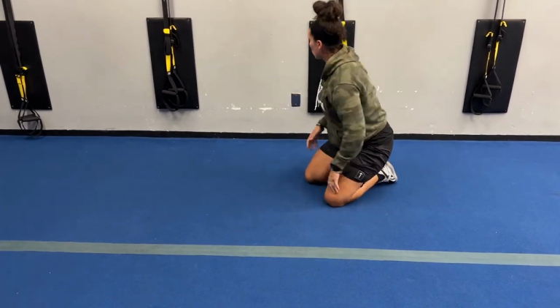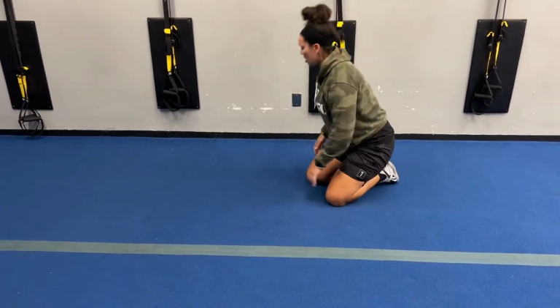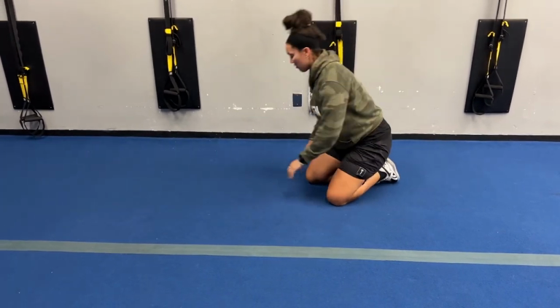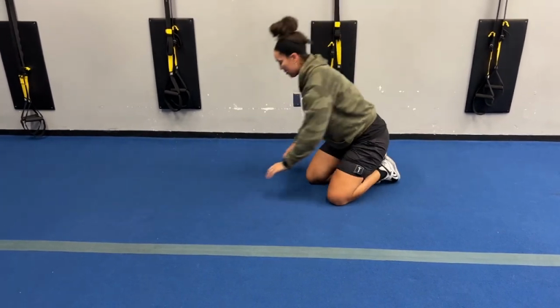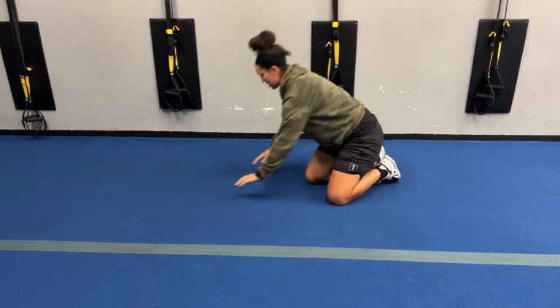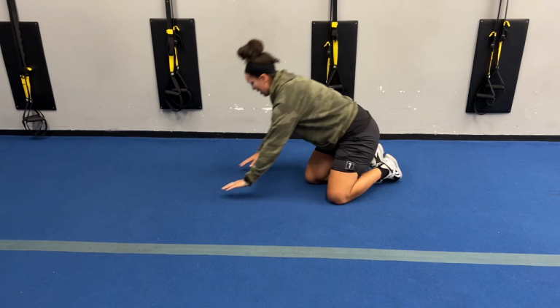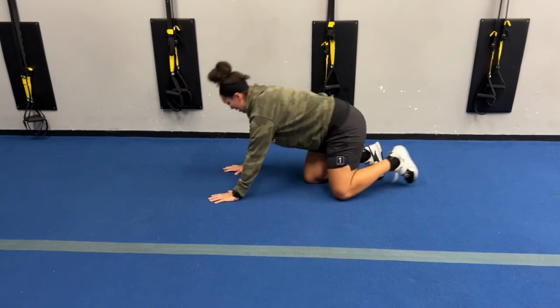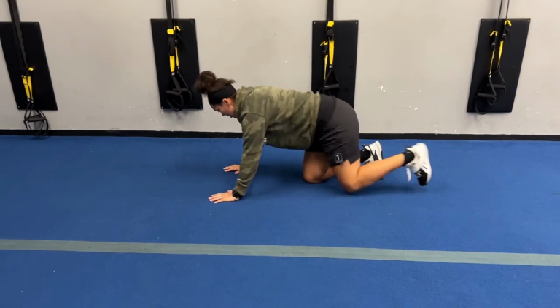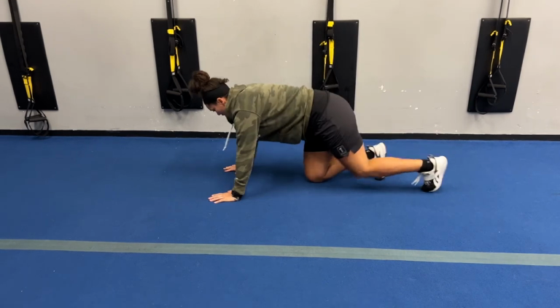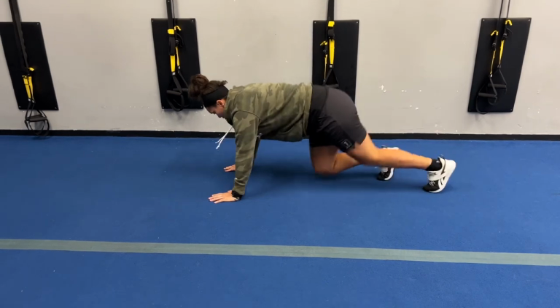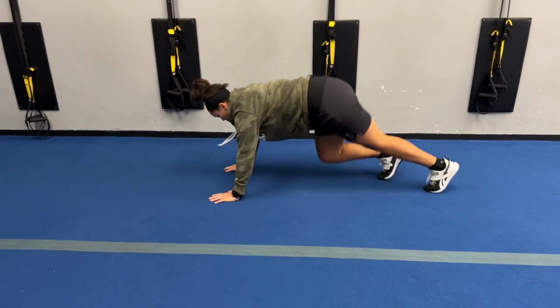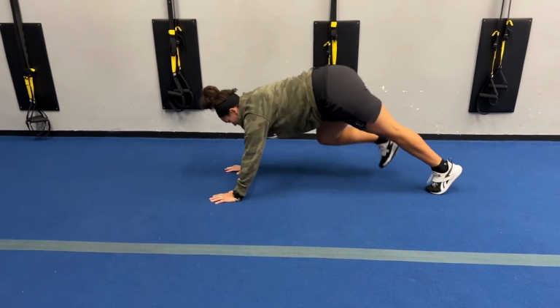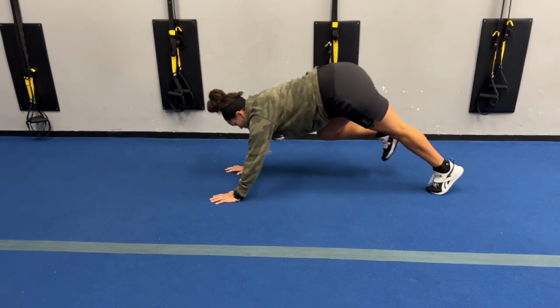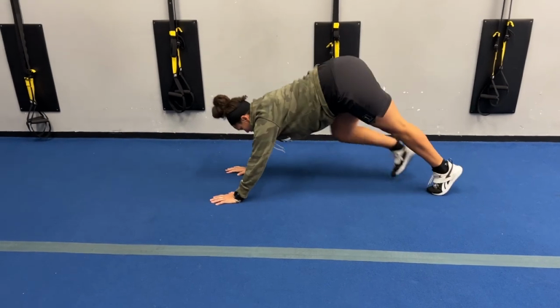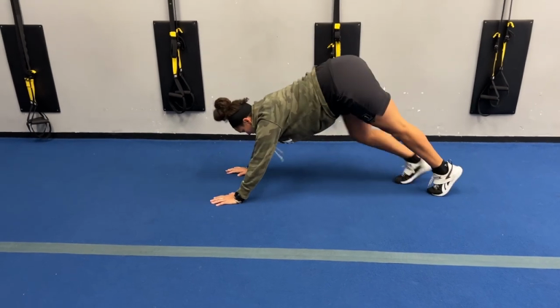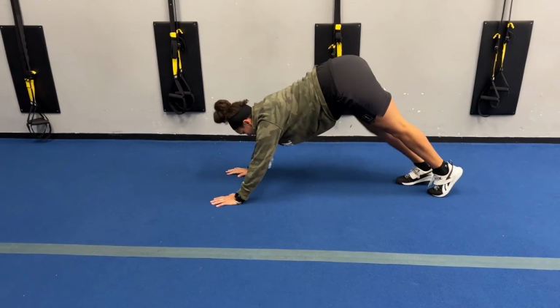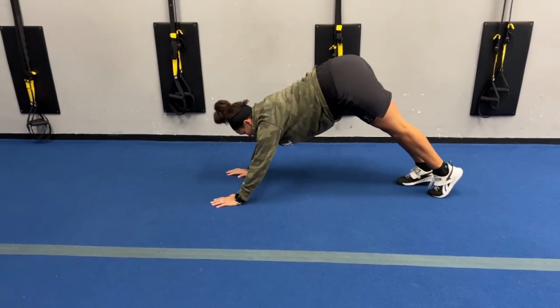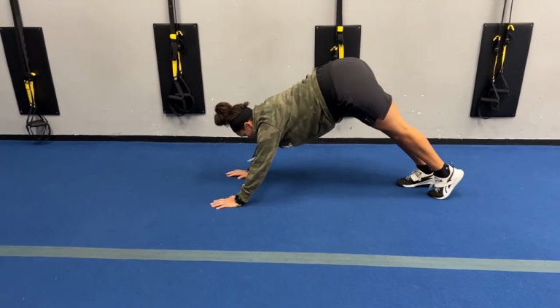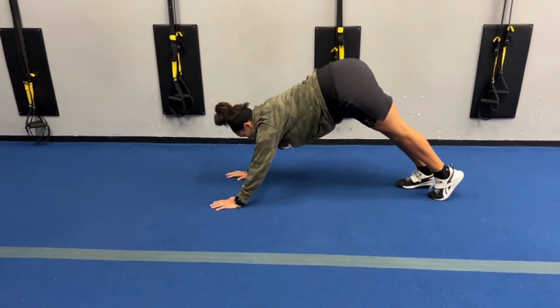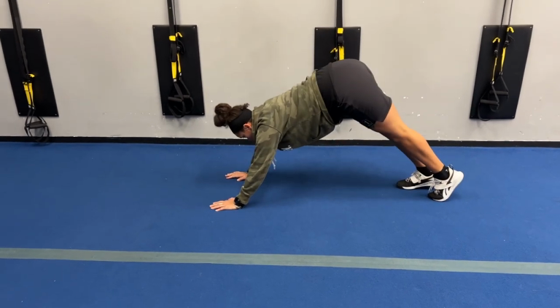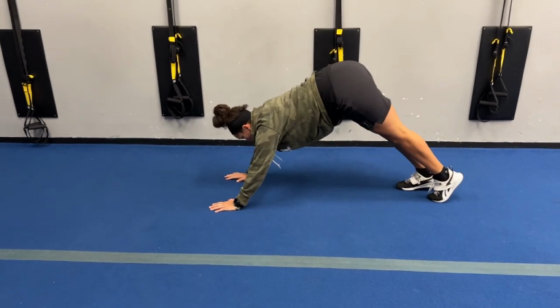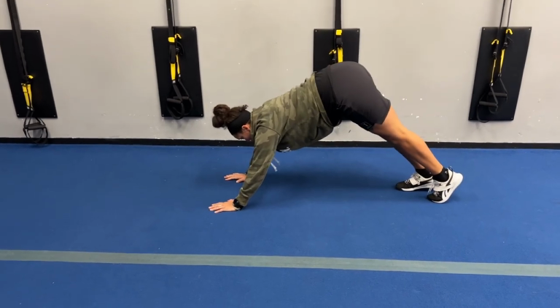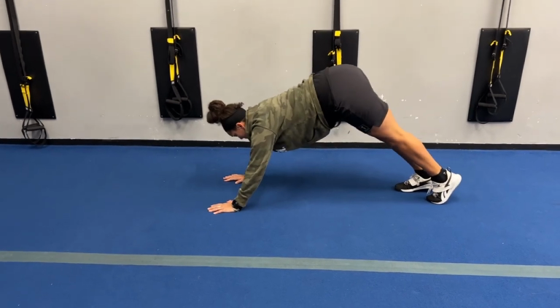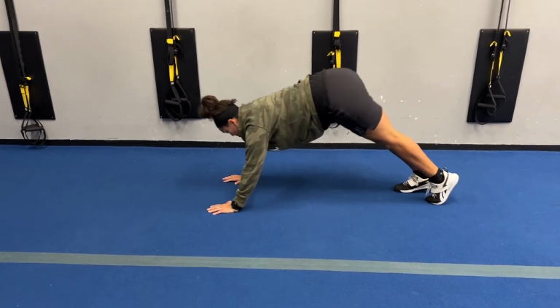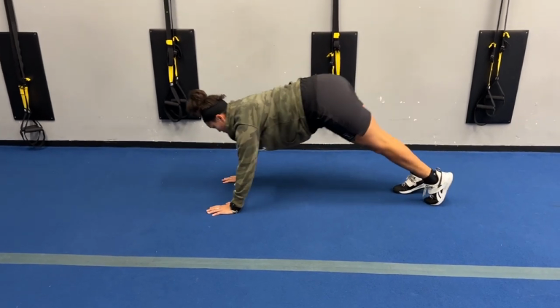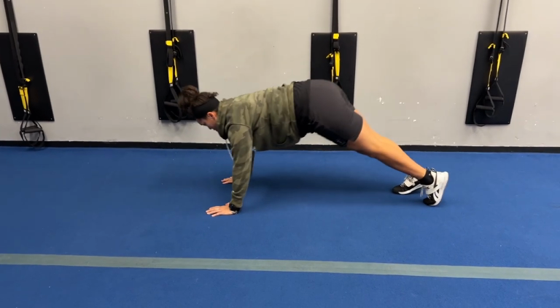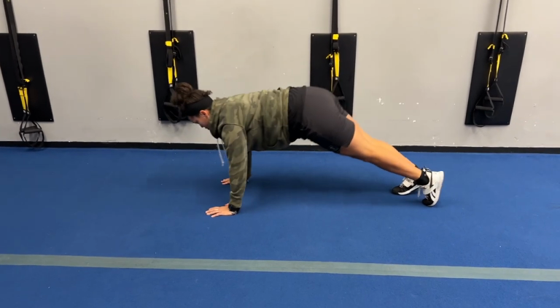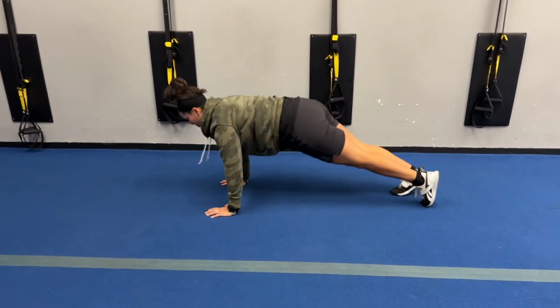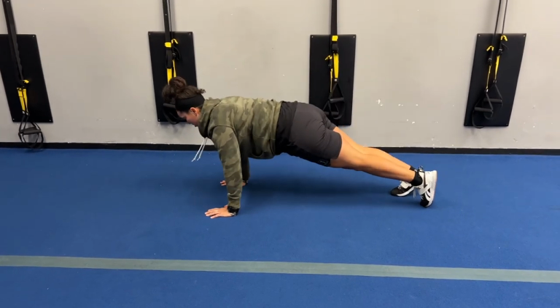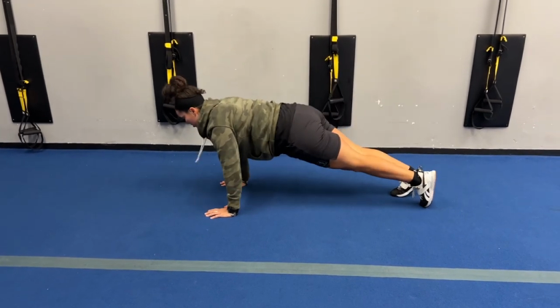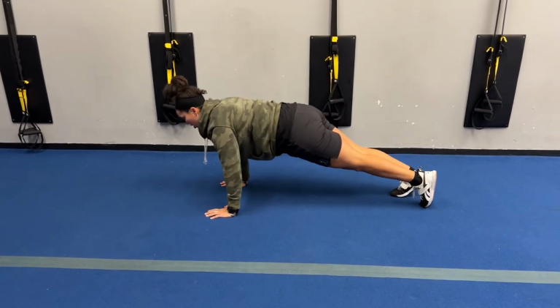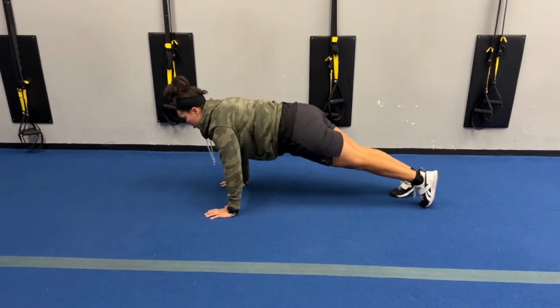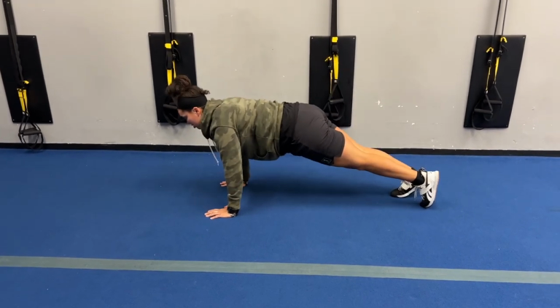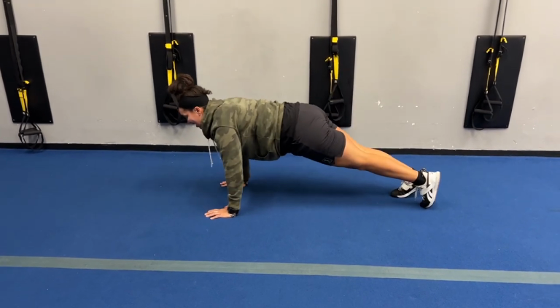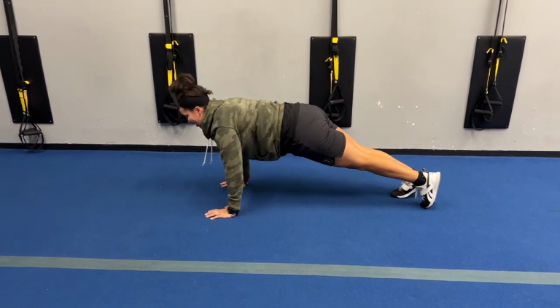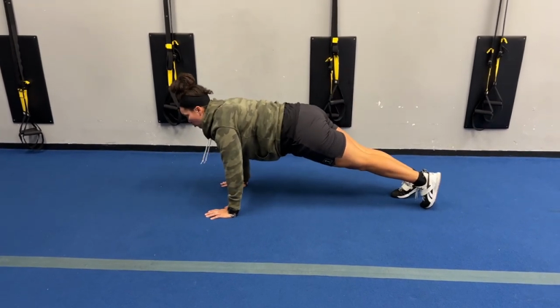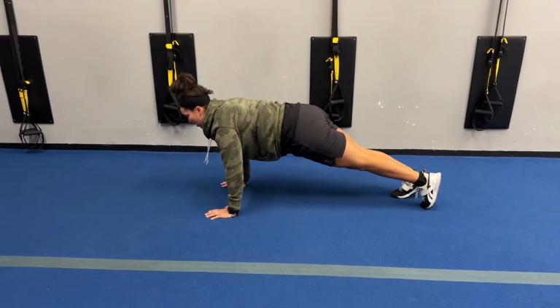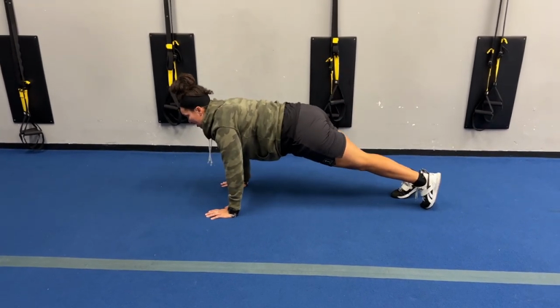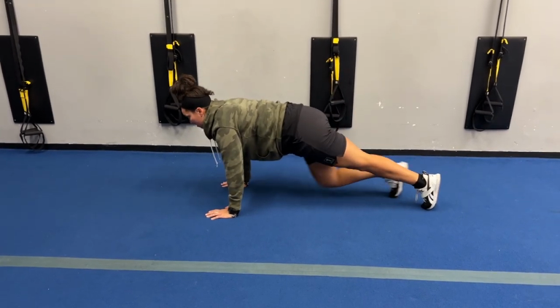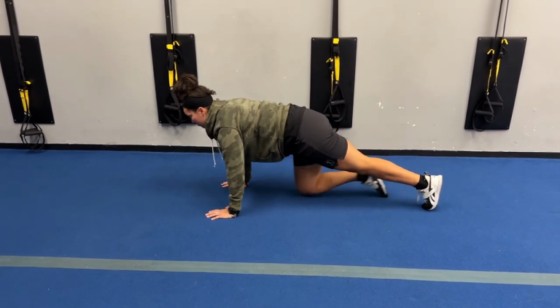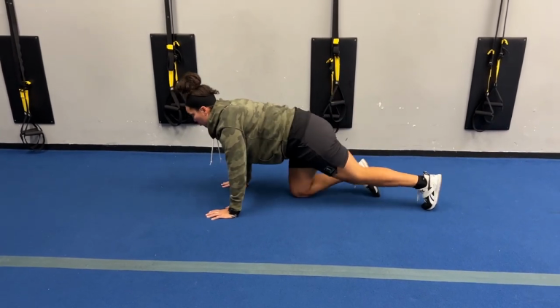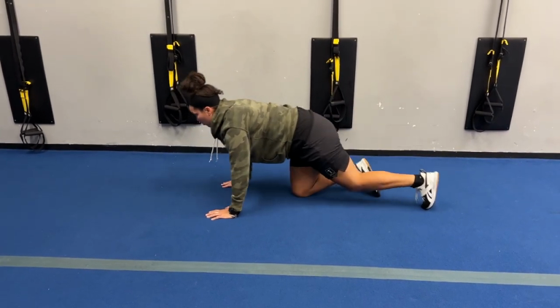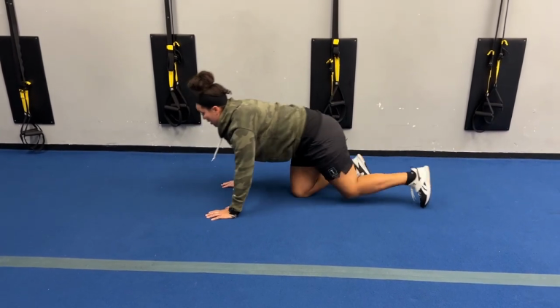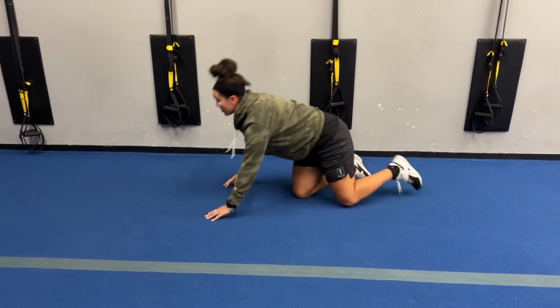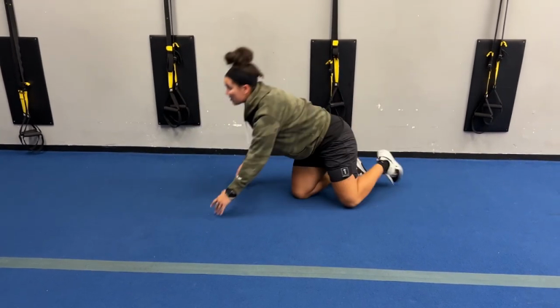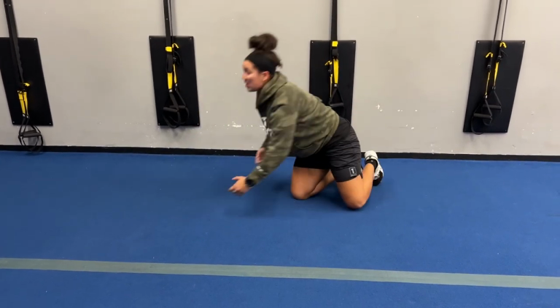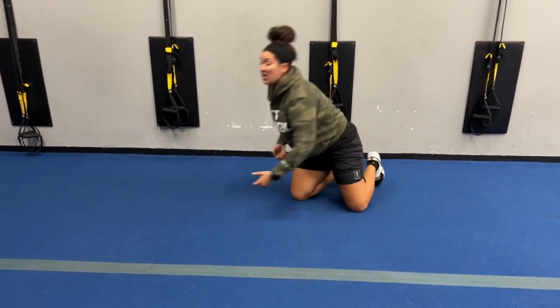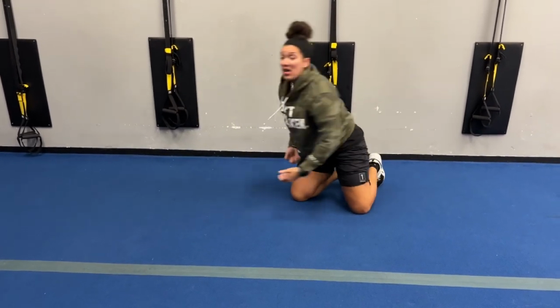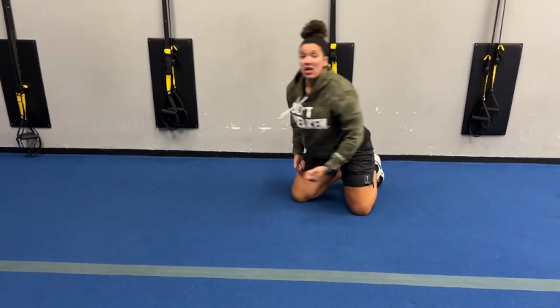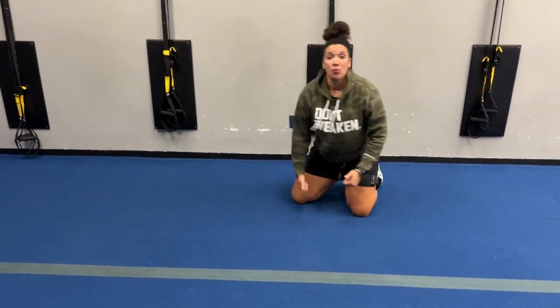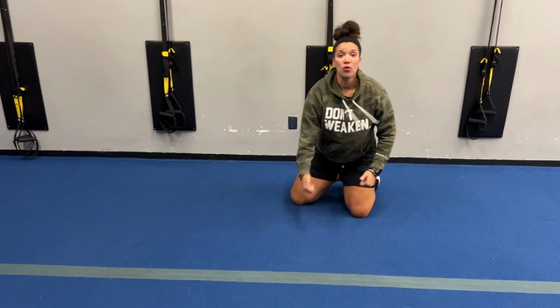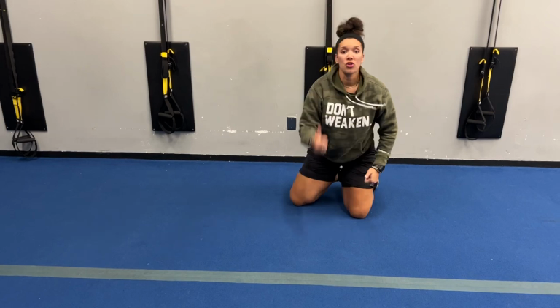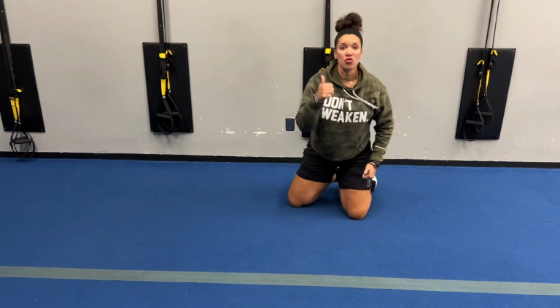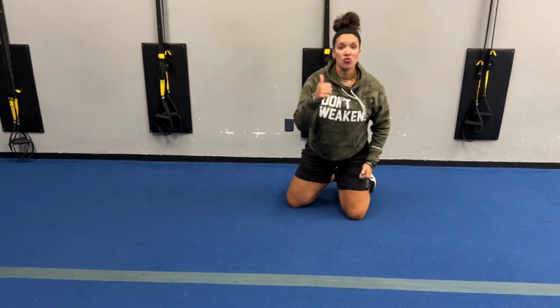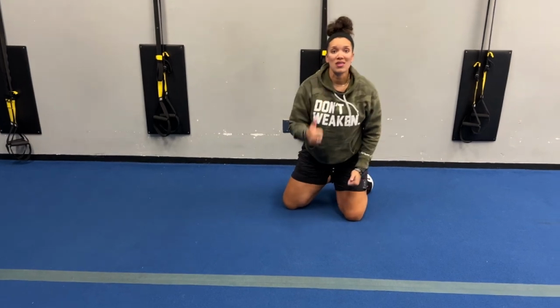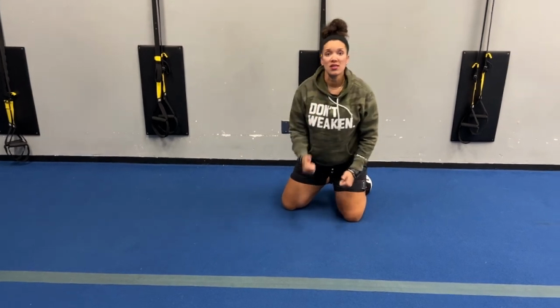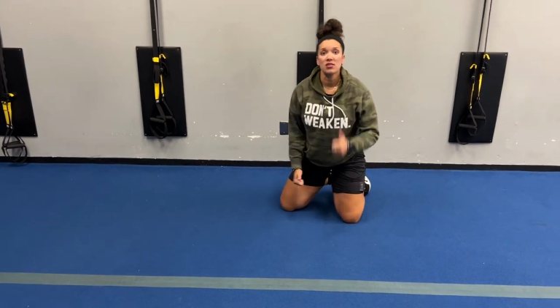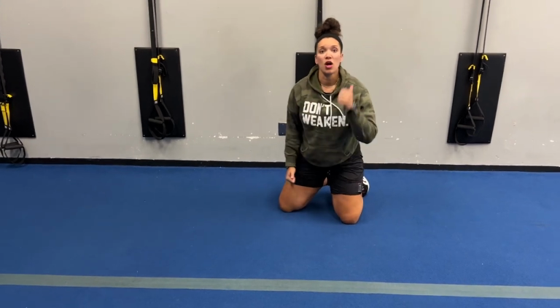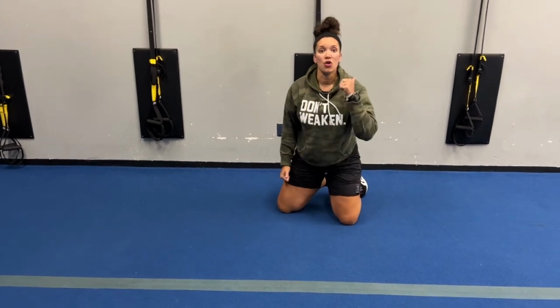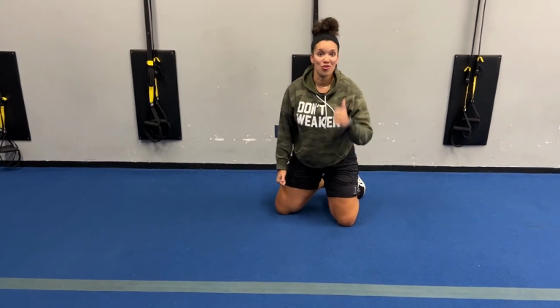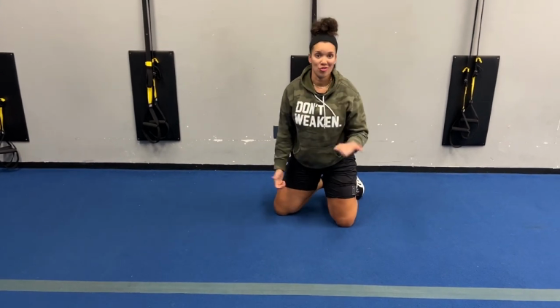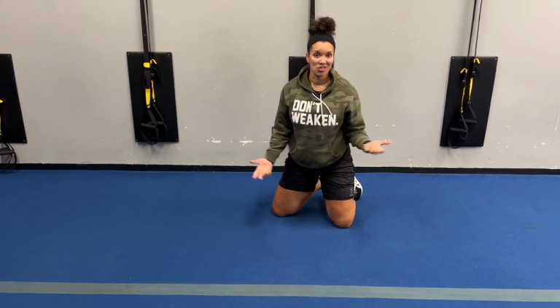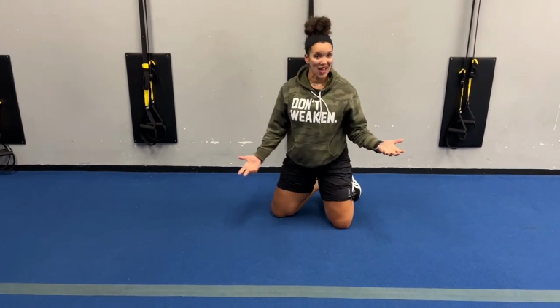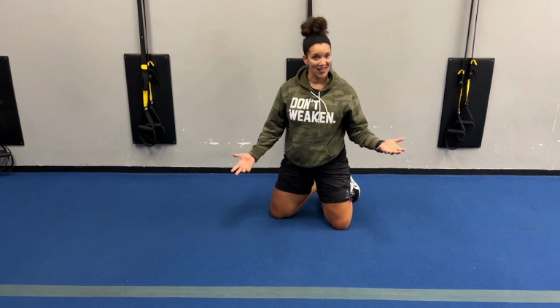From the side, you don't want to look this way. Make sure those shoulders are stacked right above your wrists and you're pulling your knees under your chest.